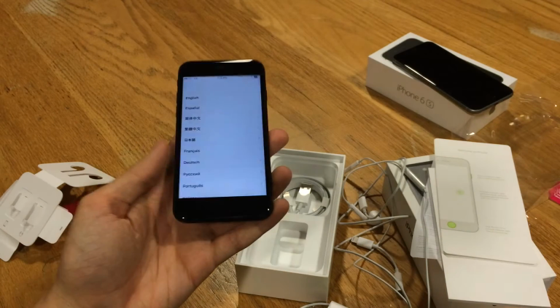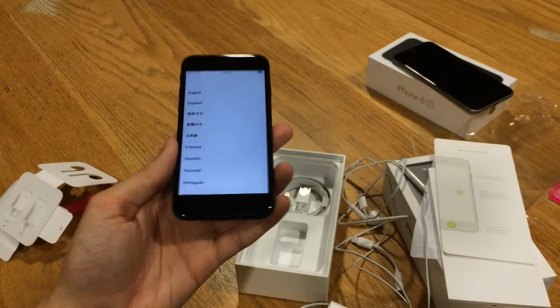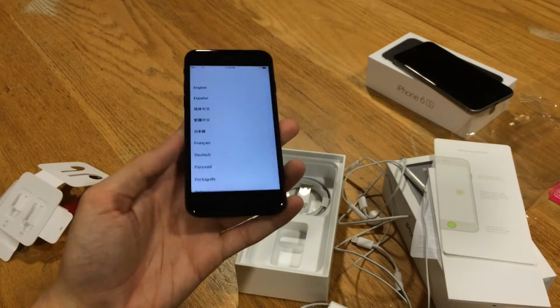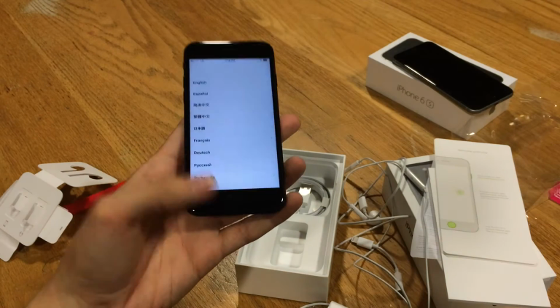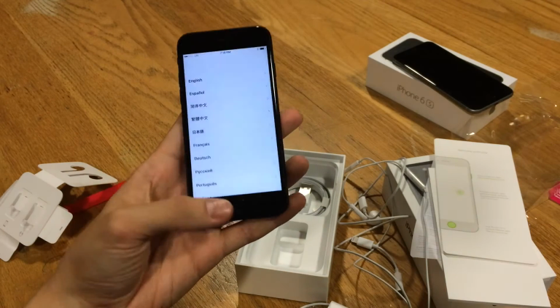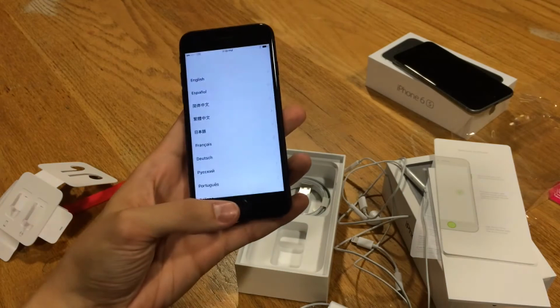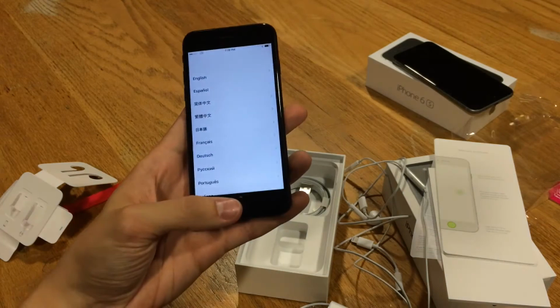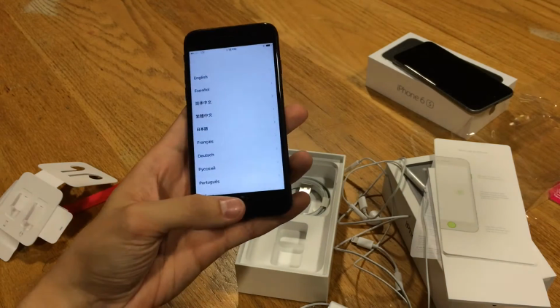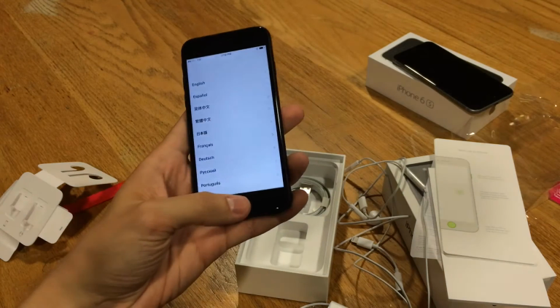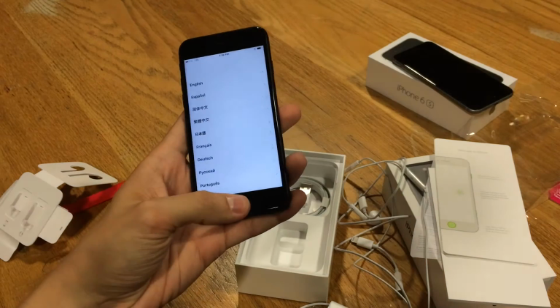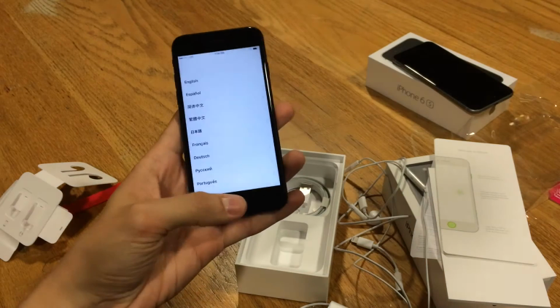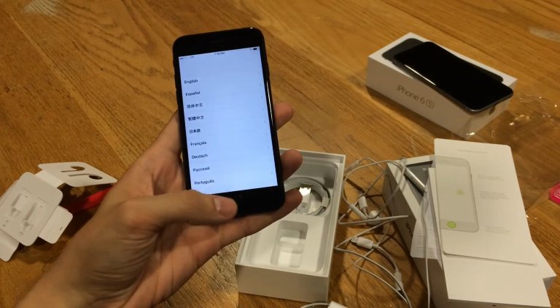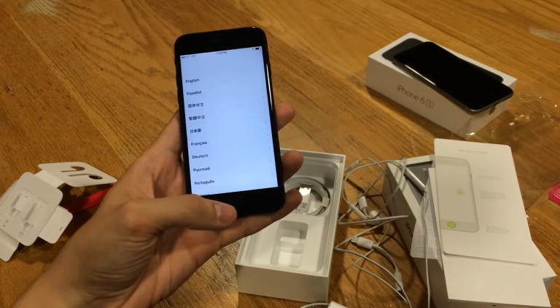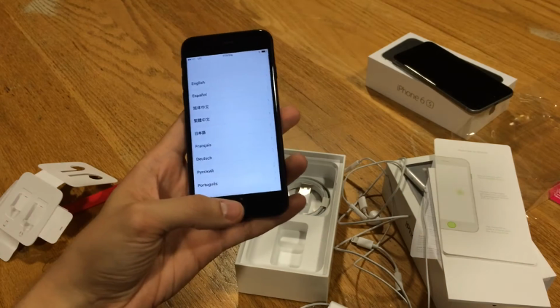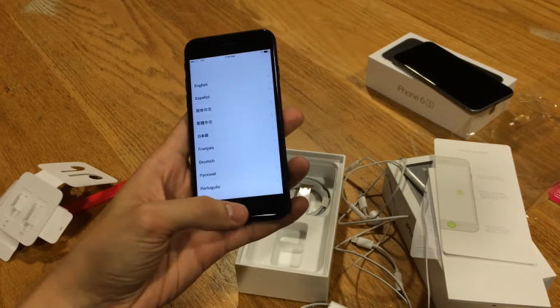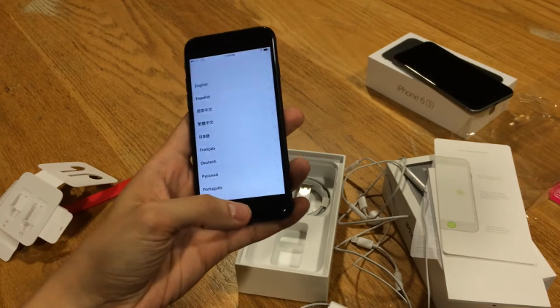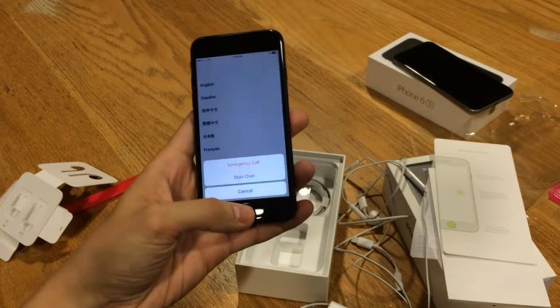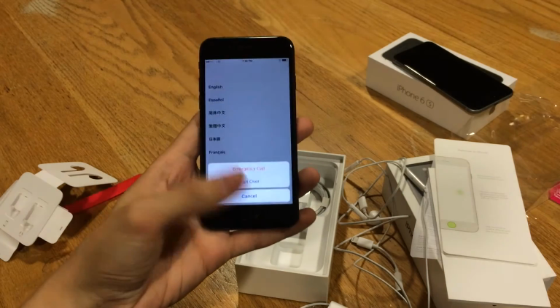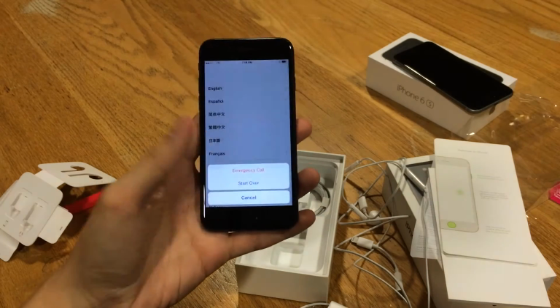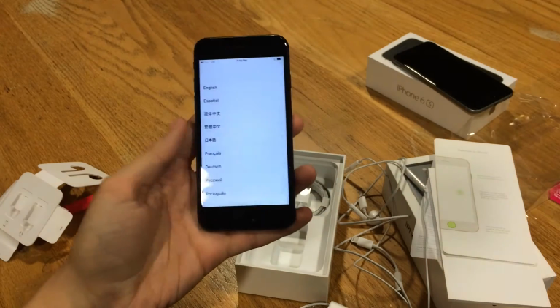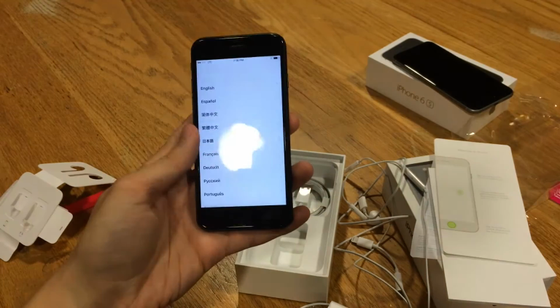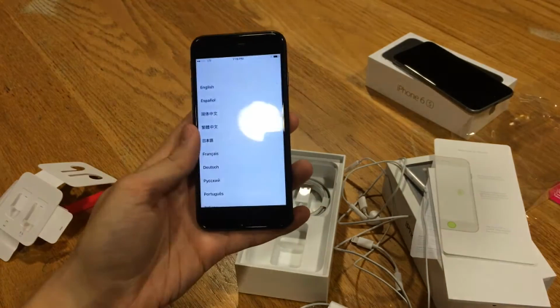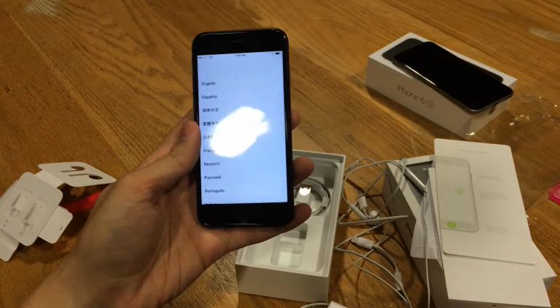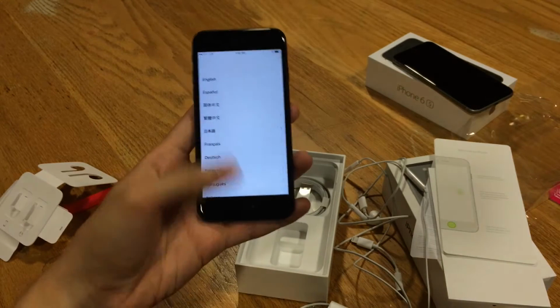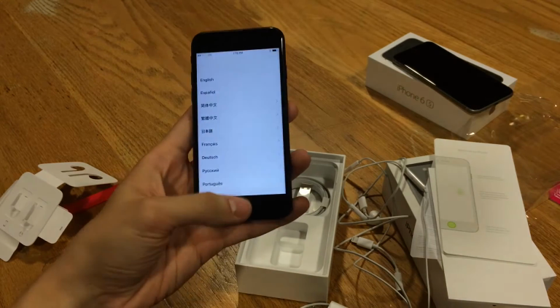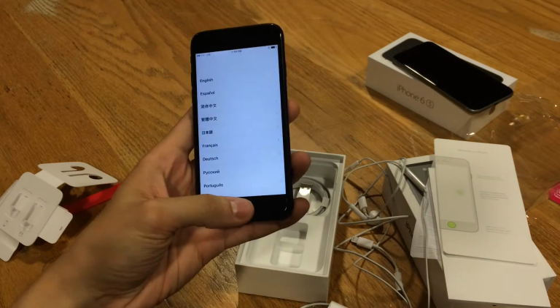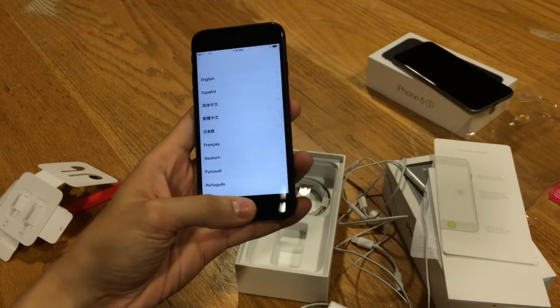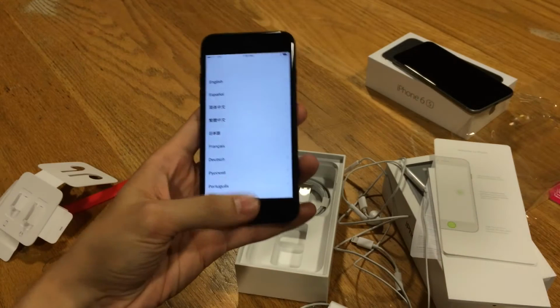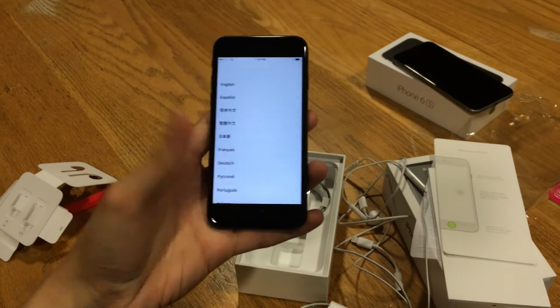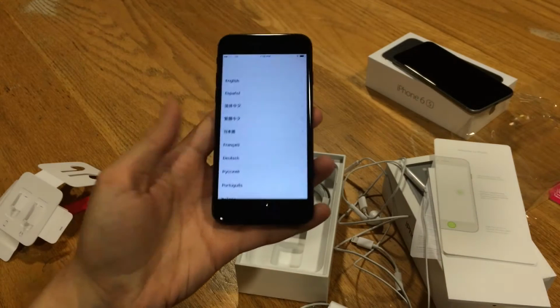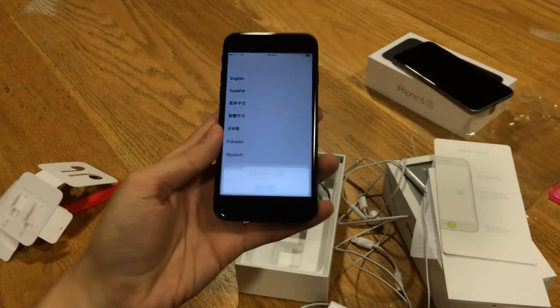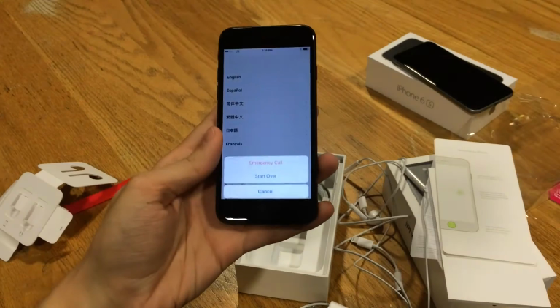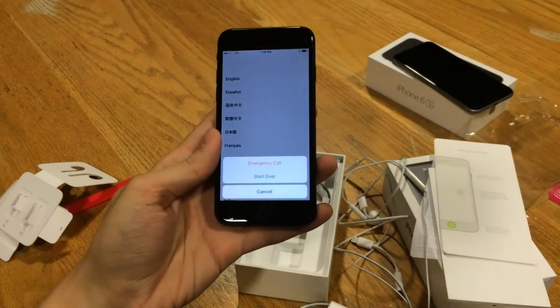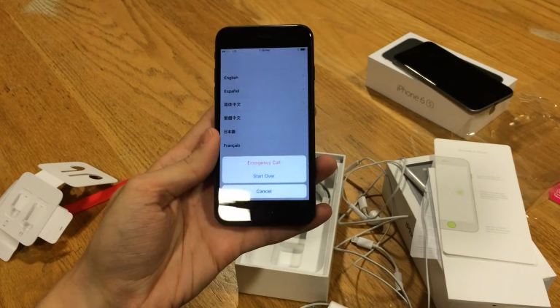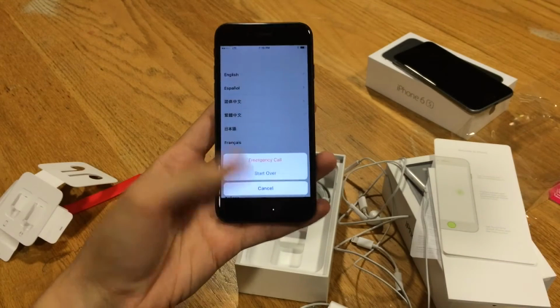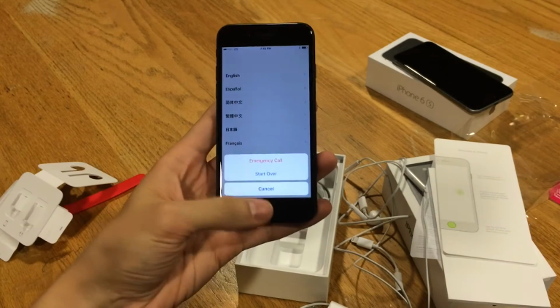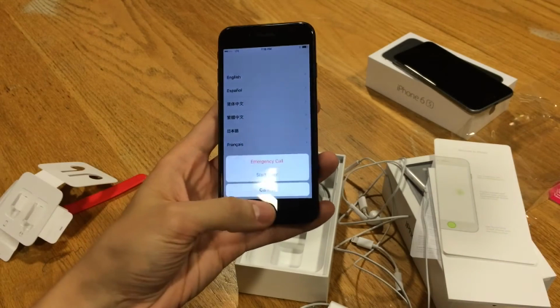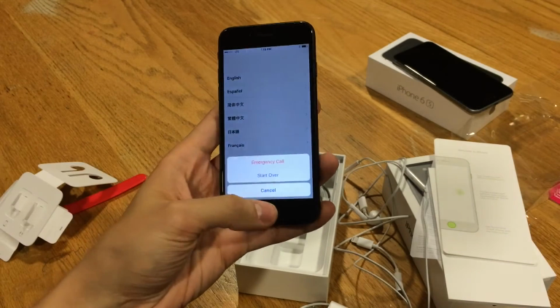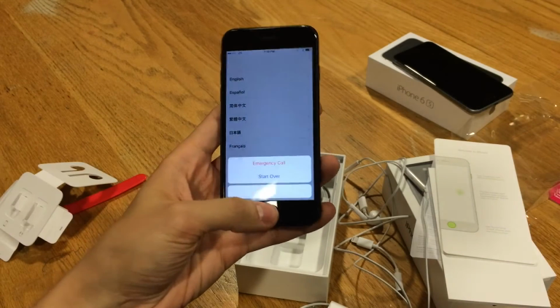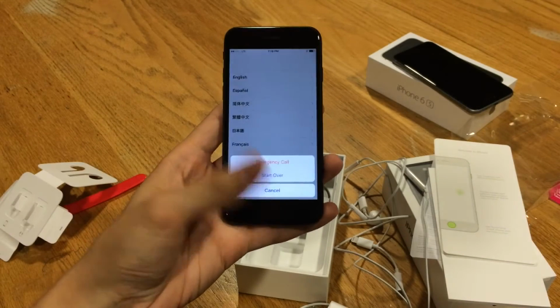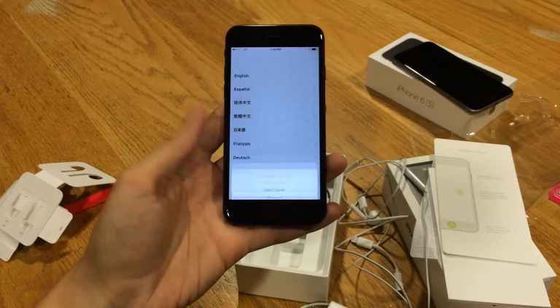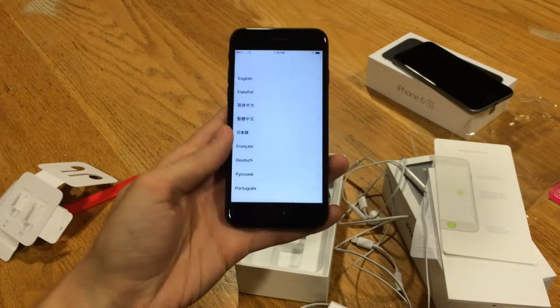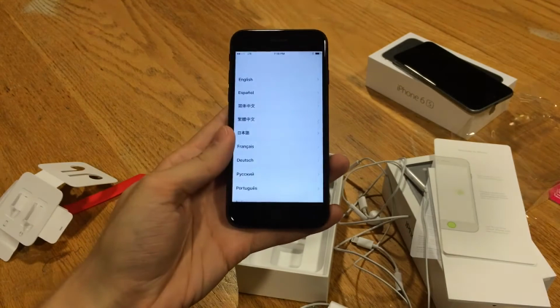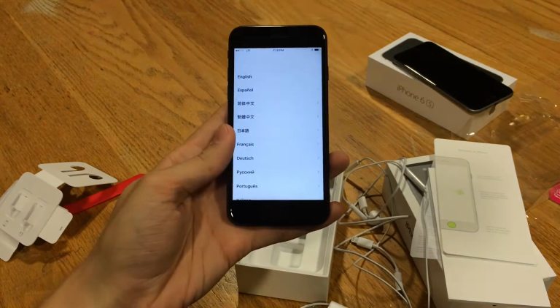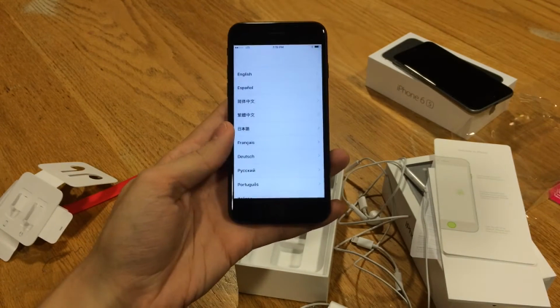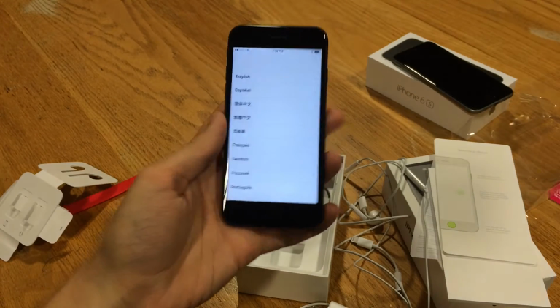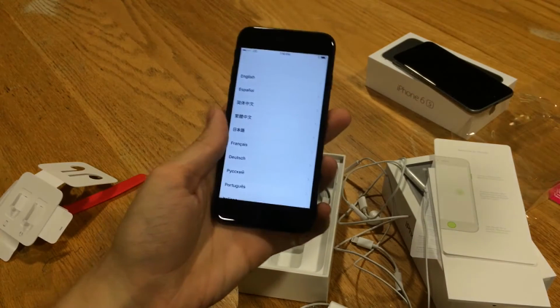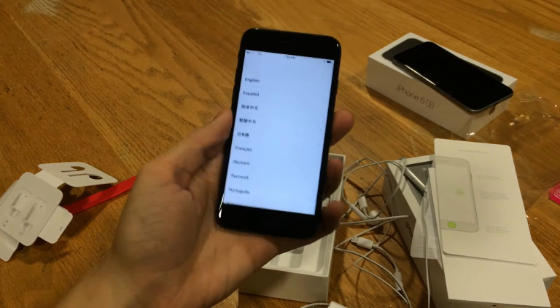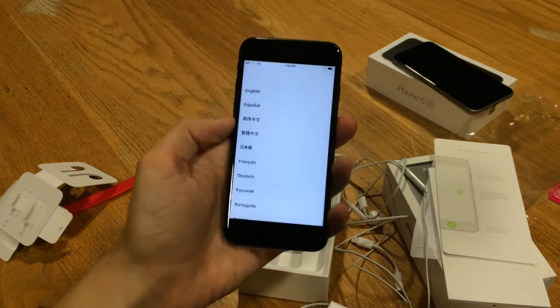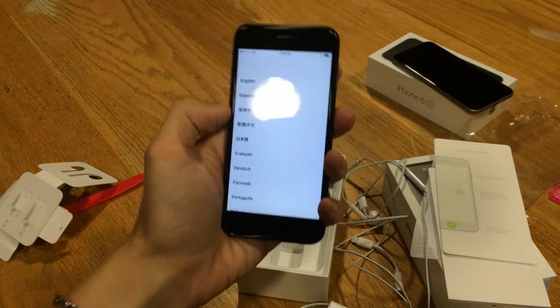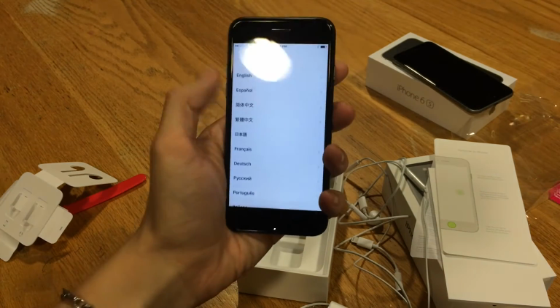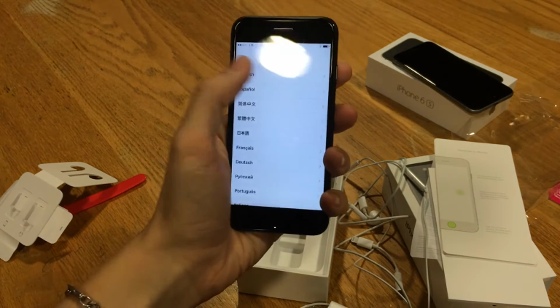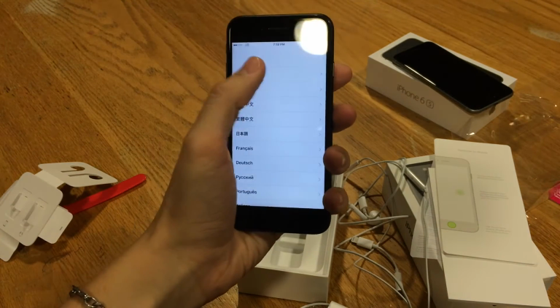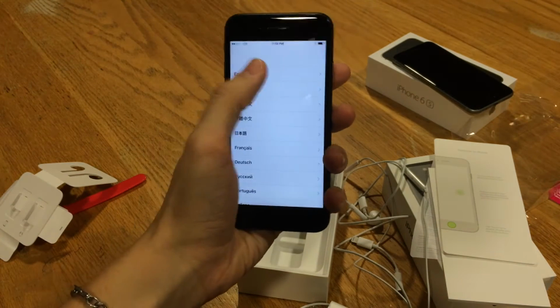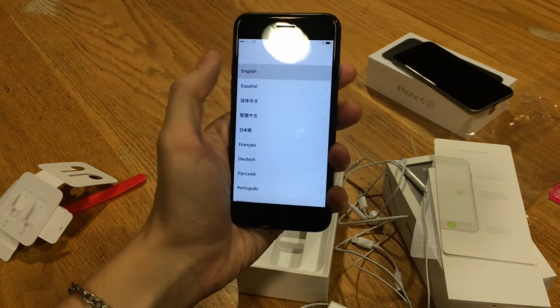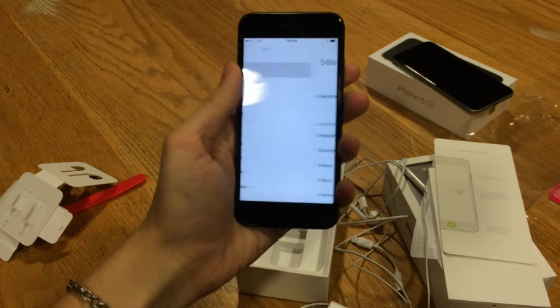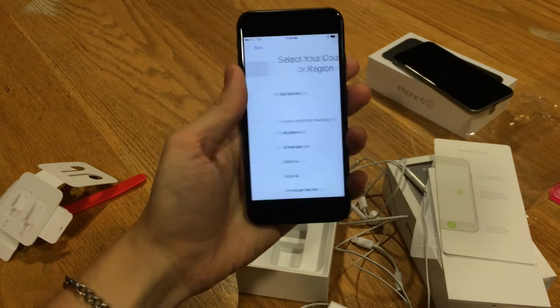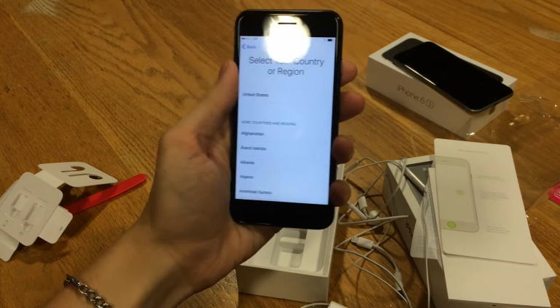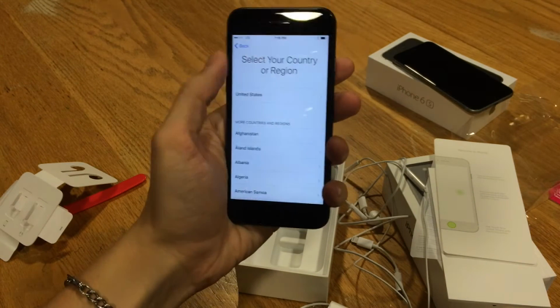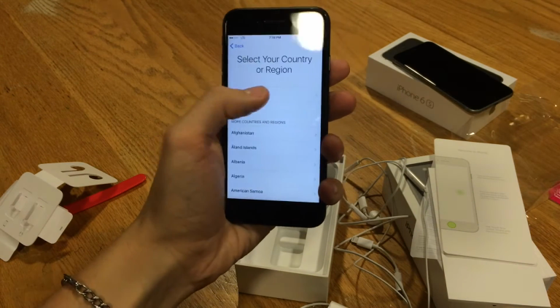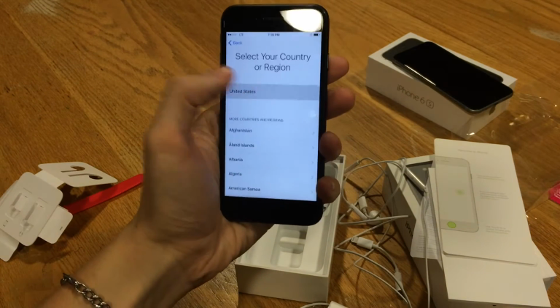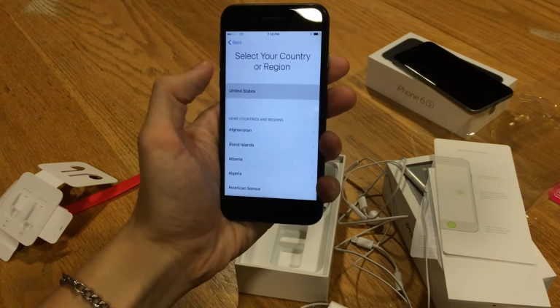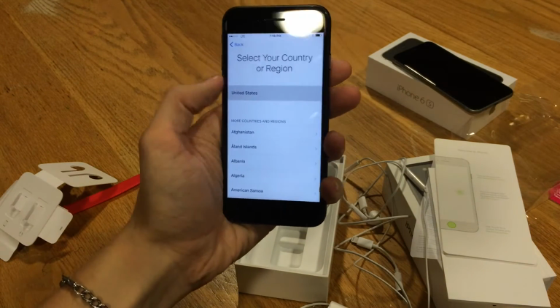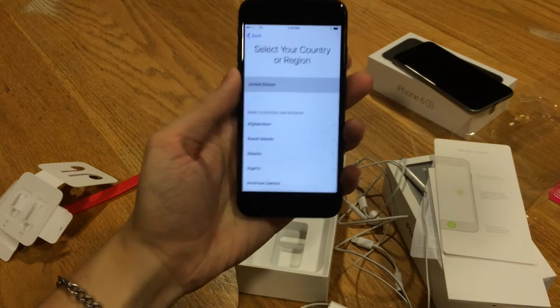That new home button — I can already feel it, it's definitely a different feel. It doesn't actually click in; it's all through the taptic engine now. Let's go ahead and set this up.